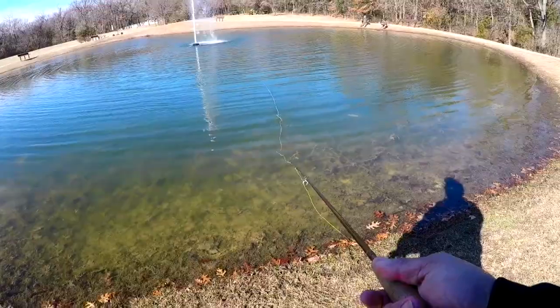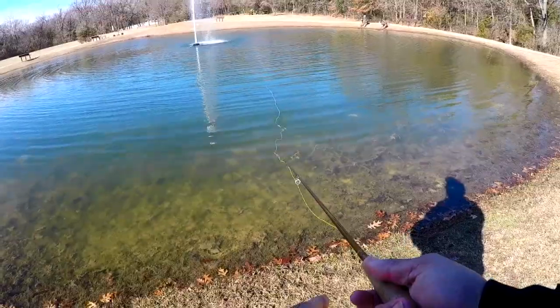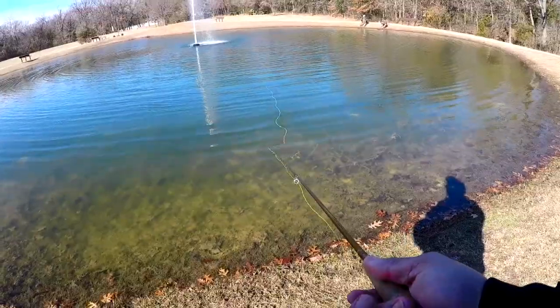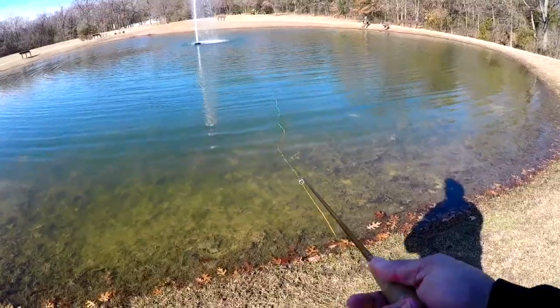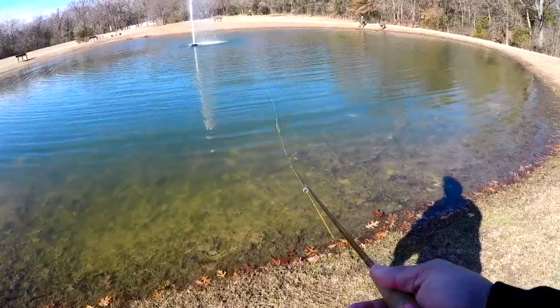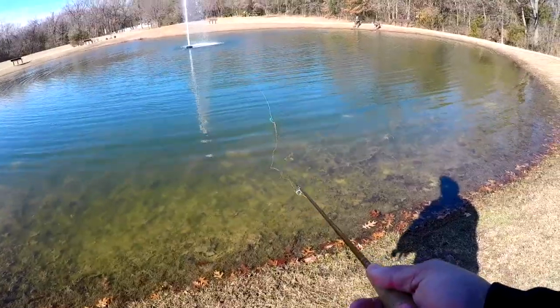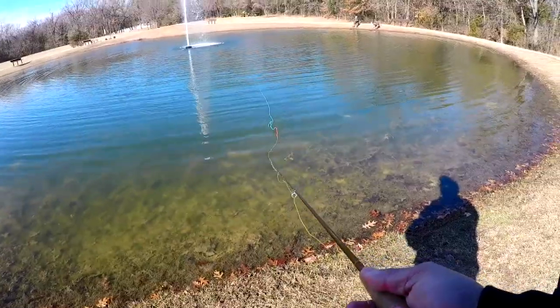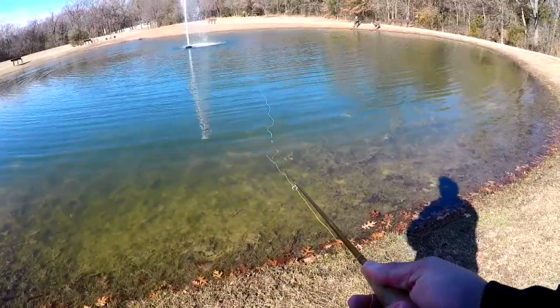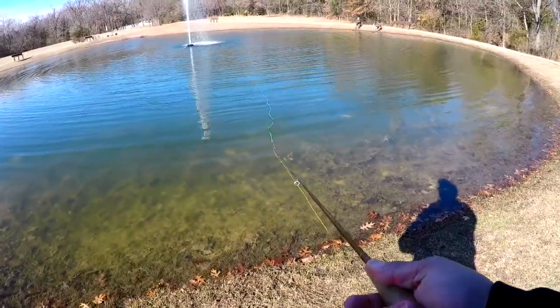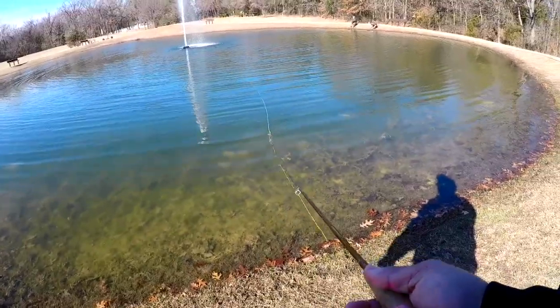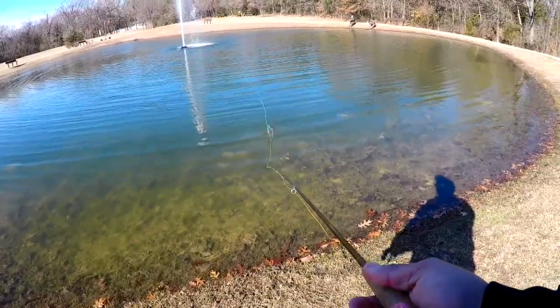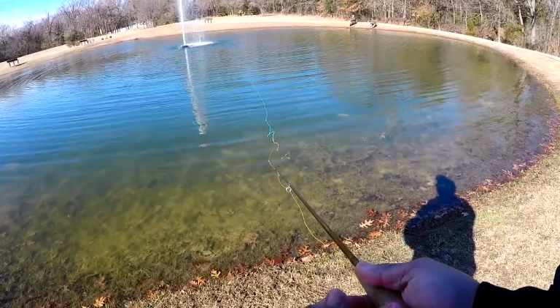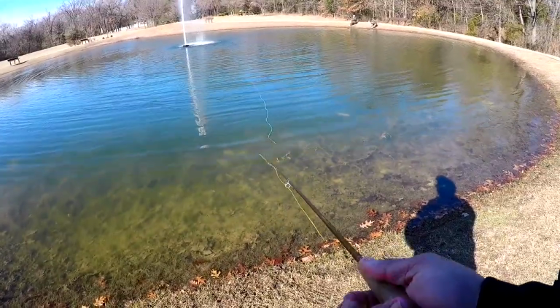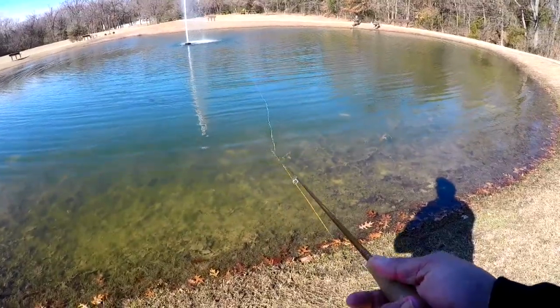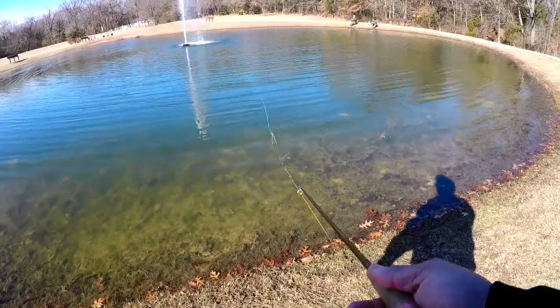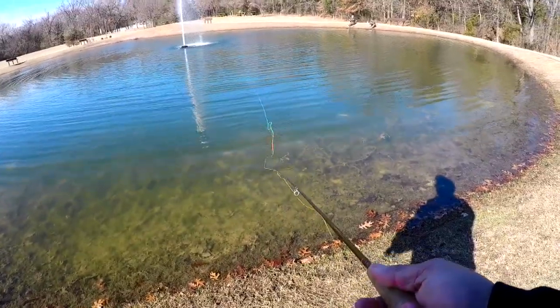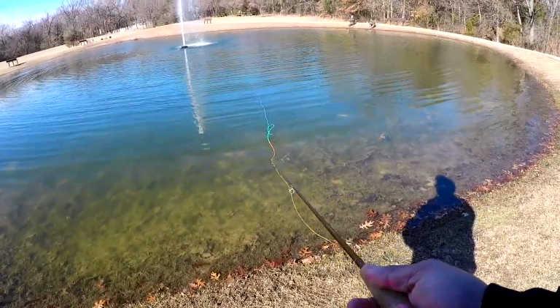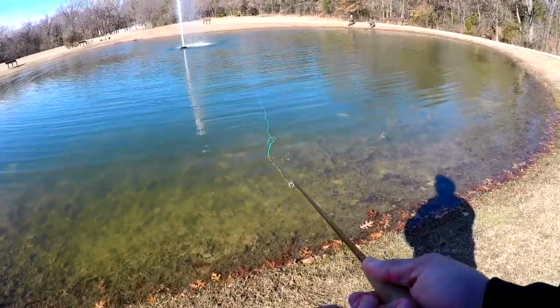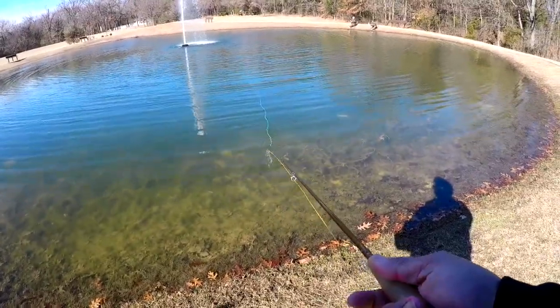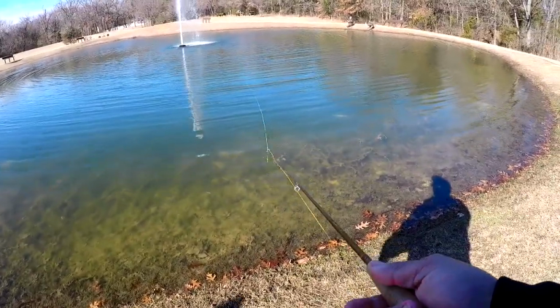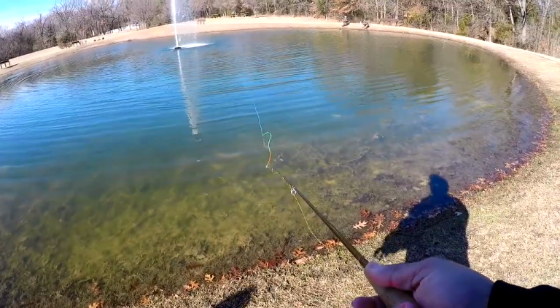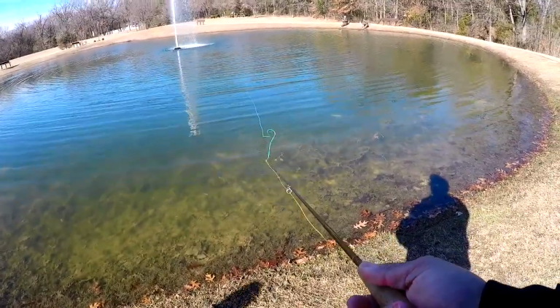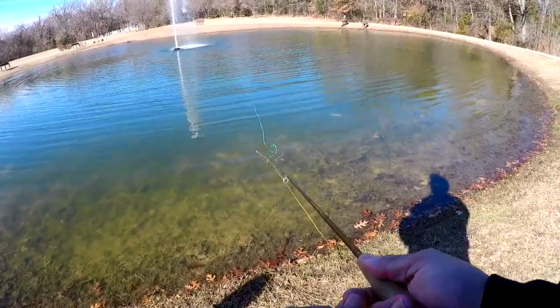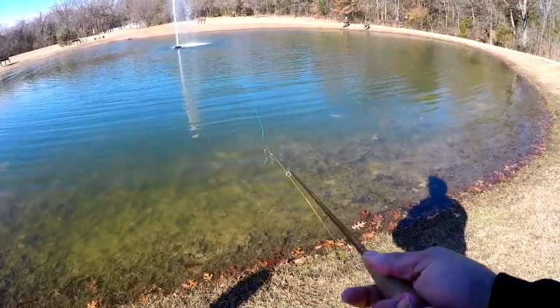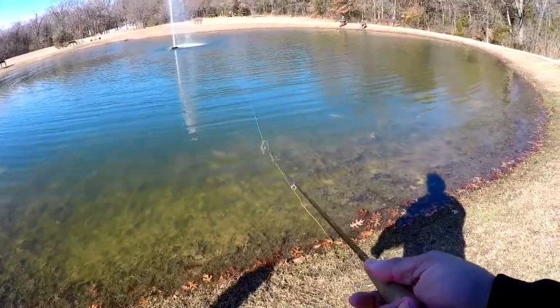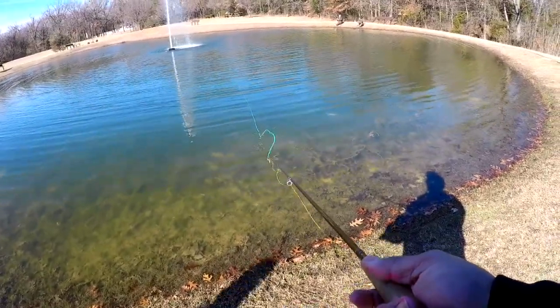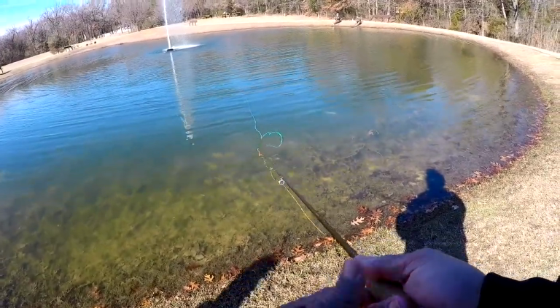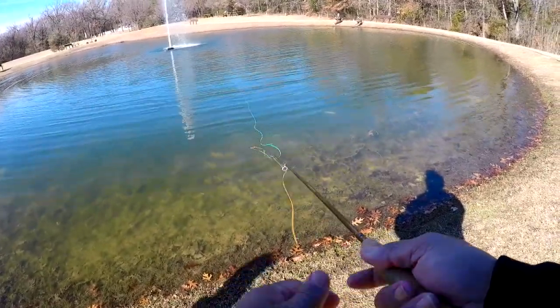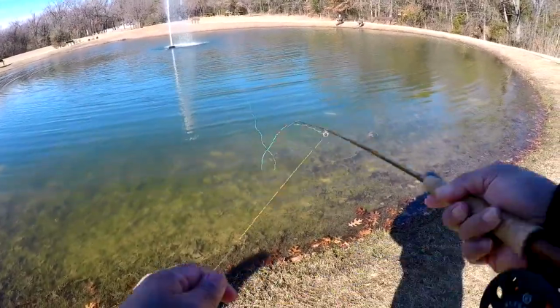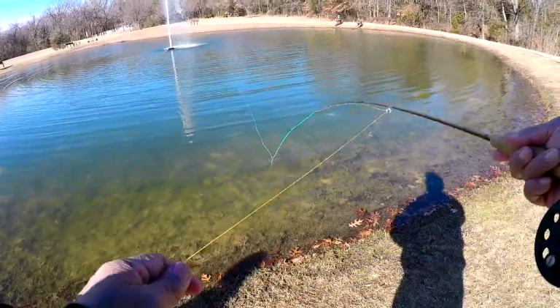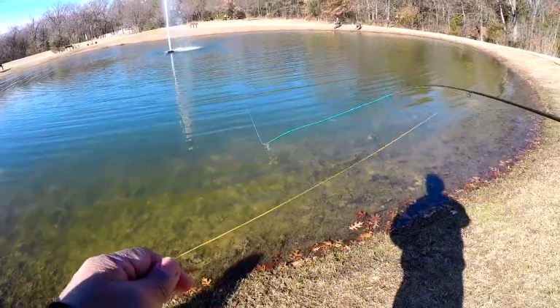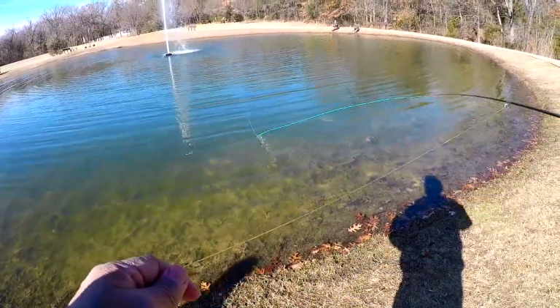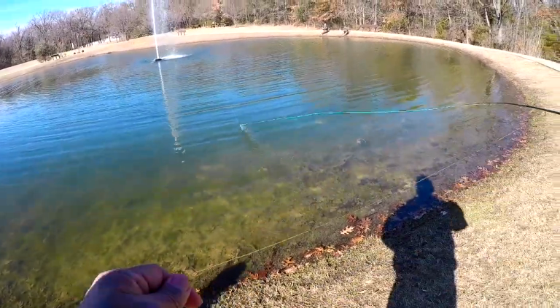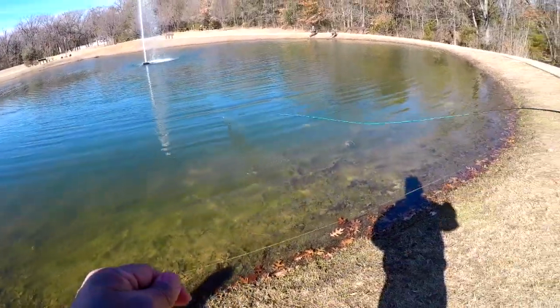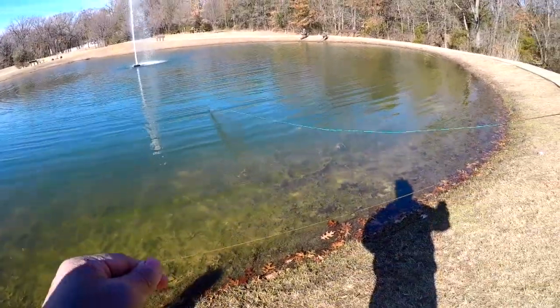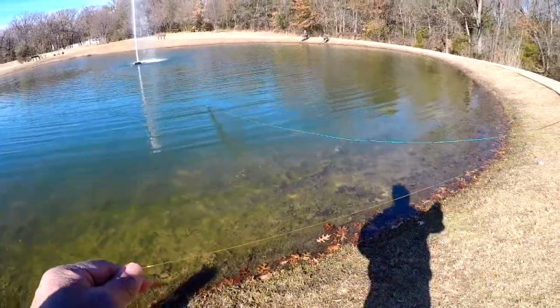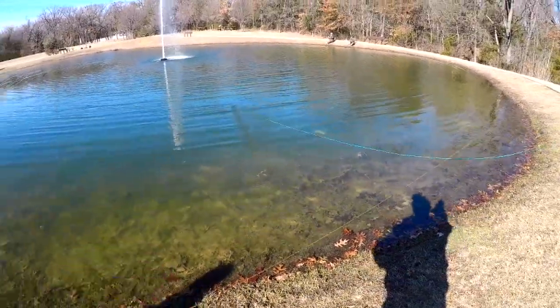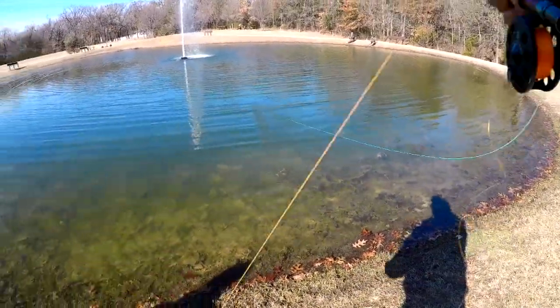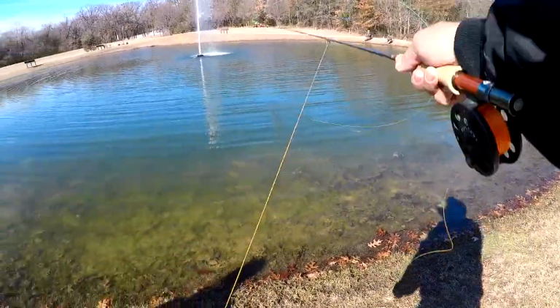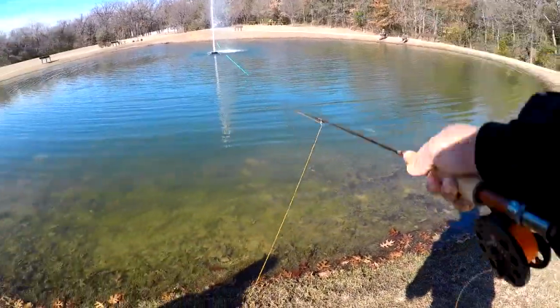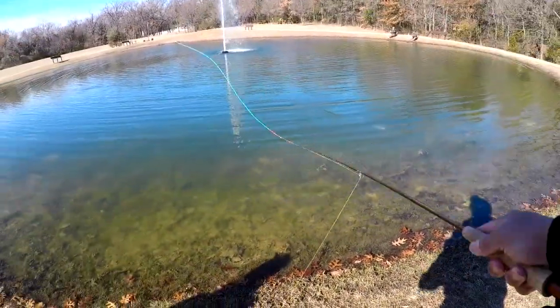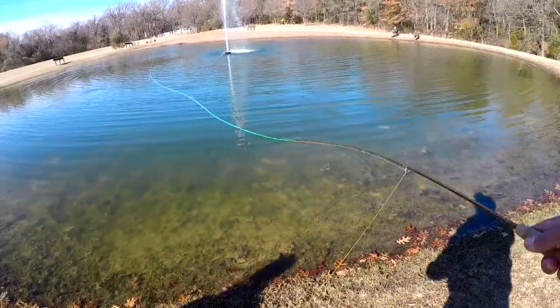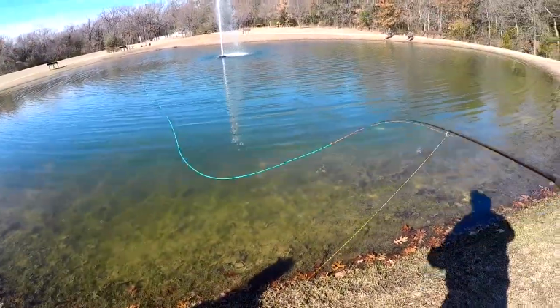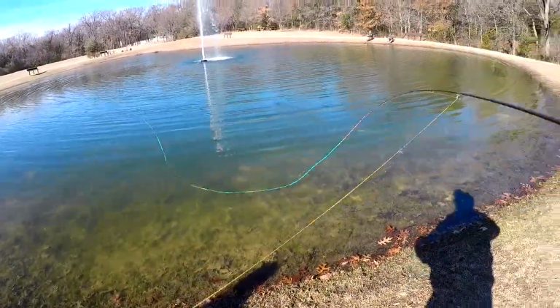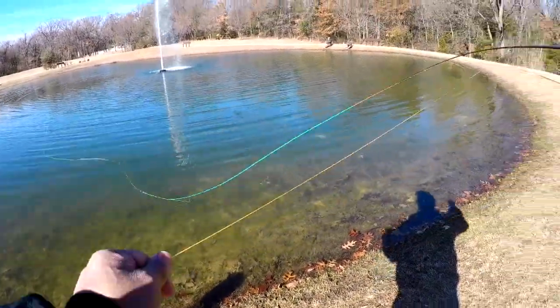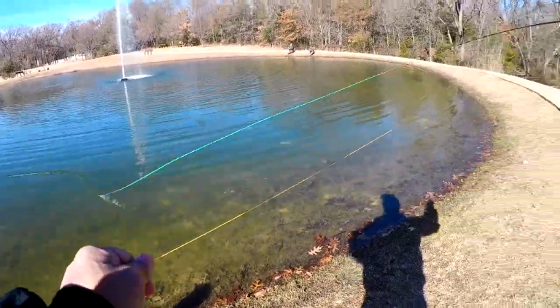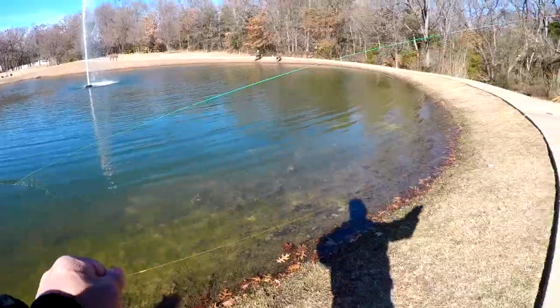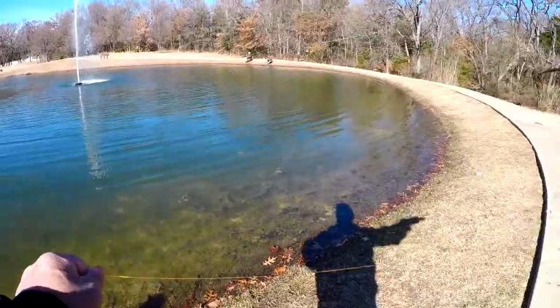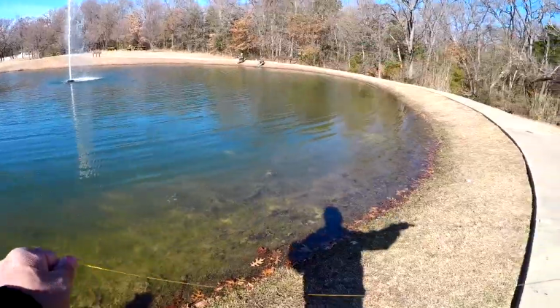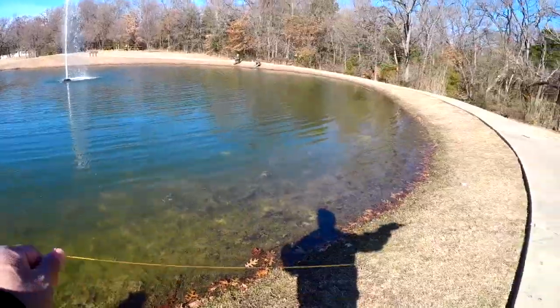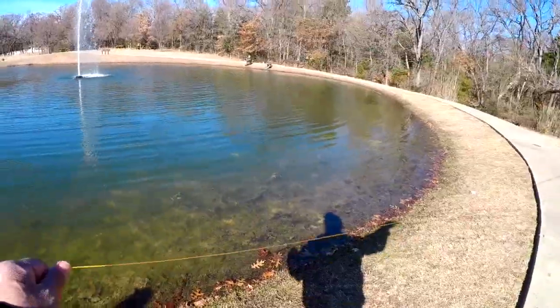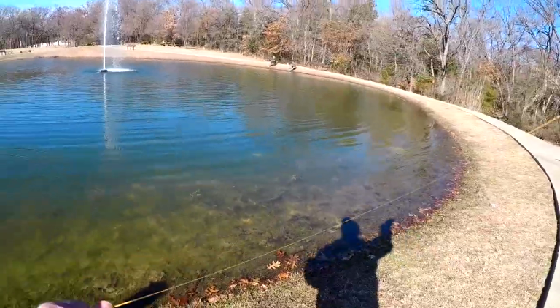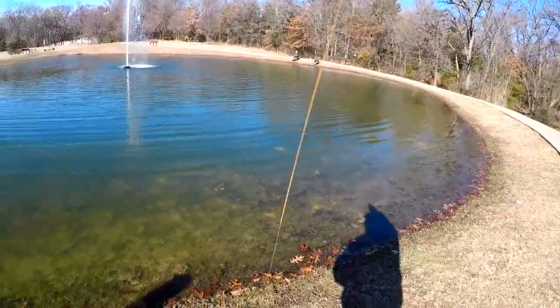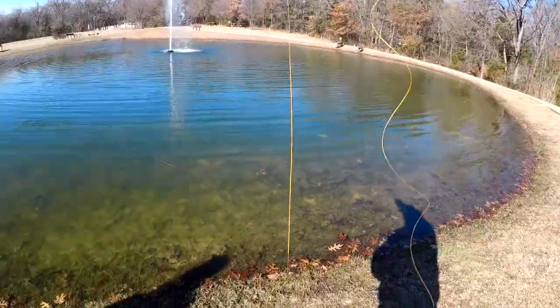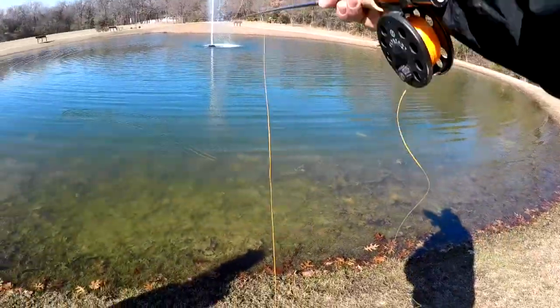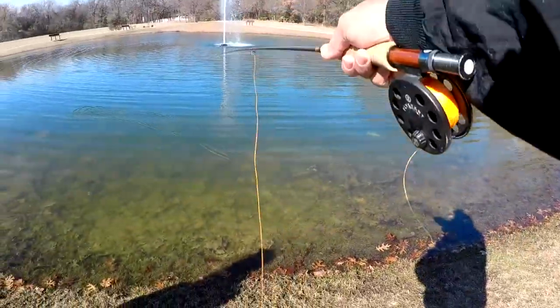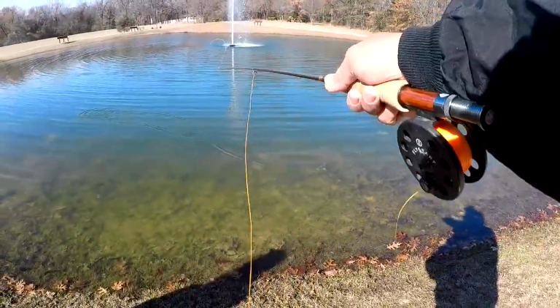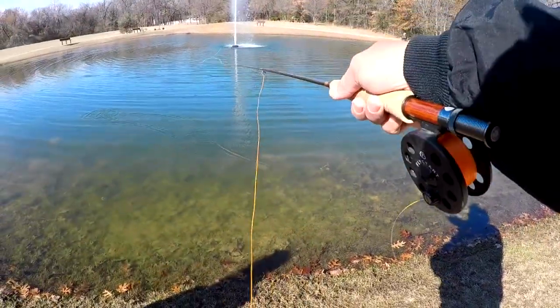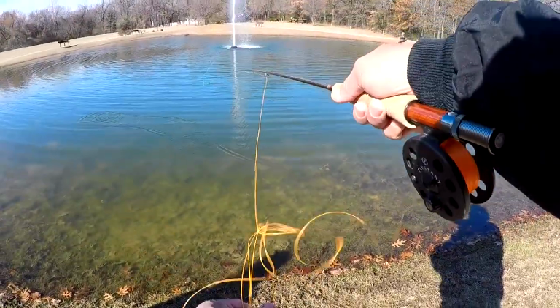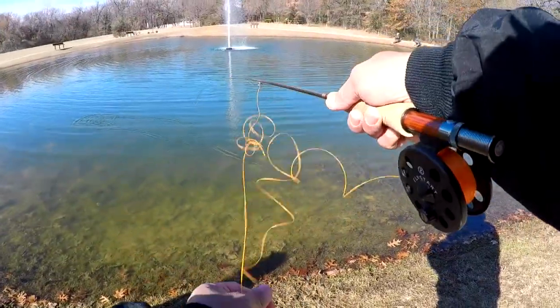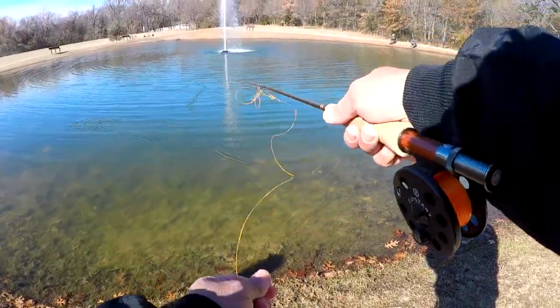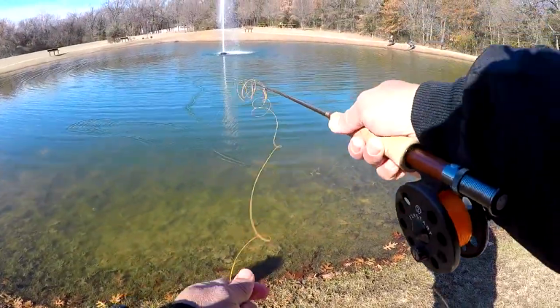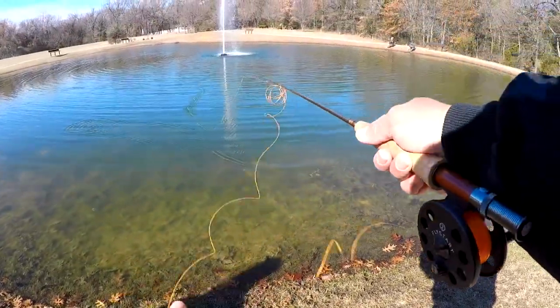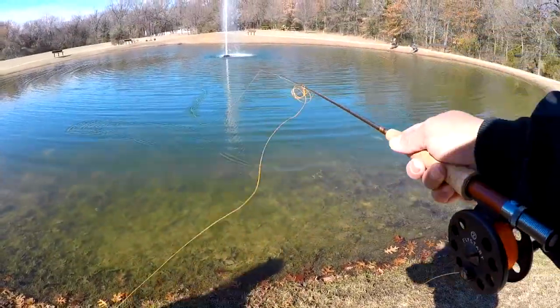Instead, it's just straight line management. So pretty happy with this. Back out again.